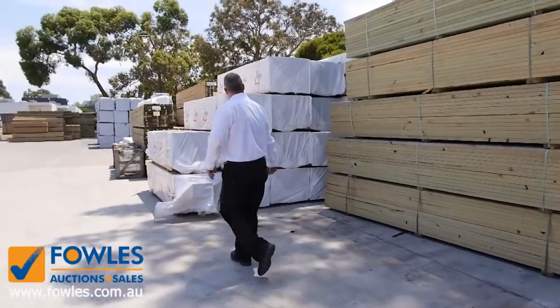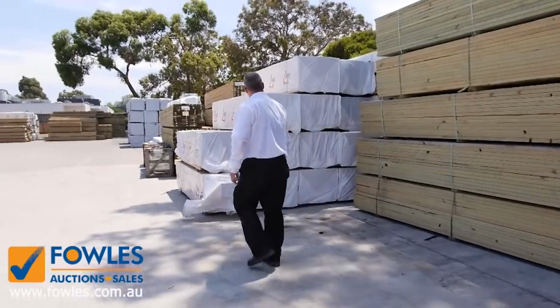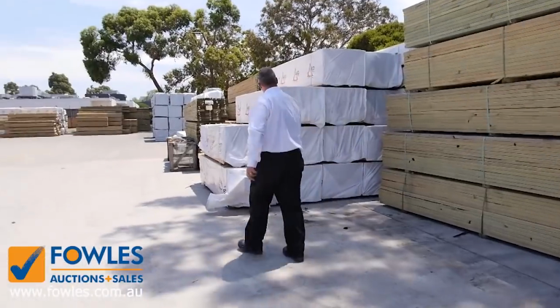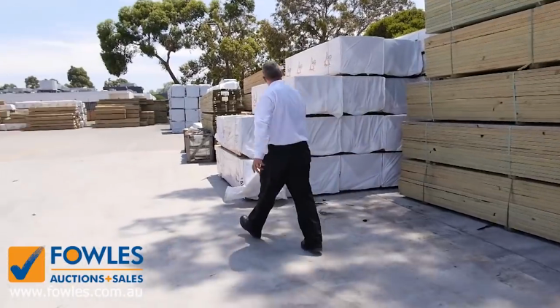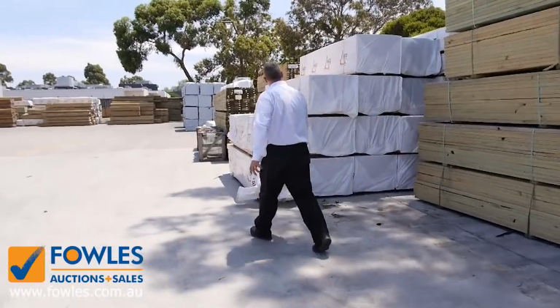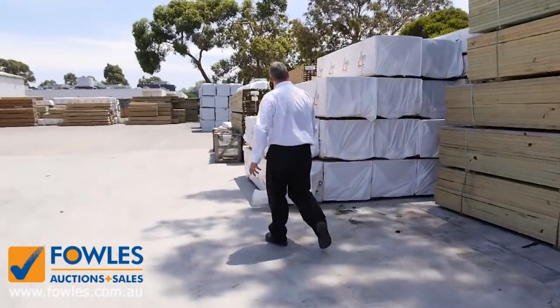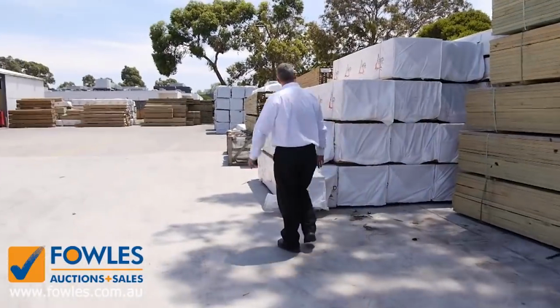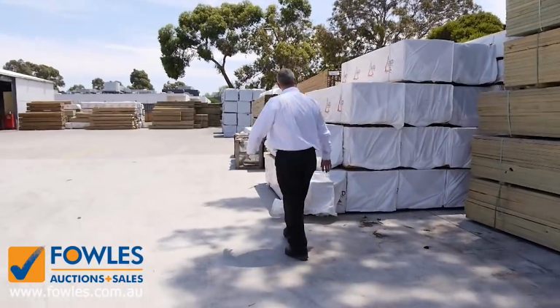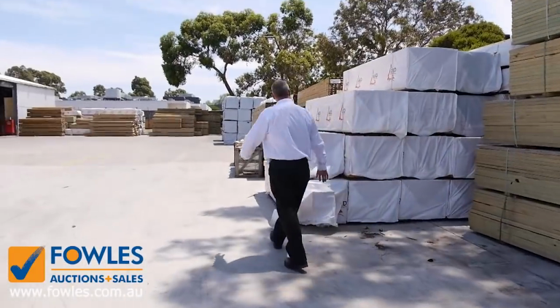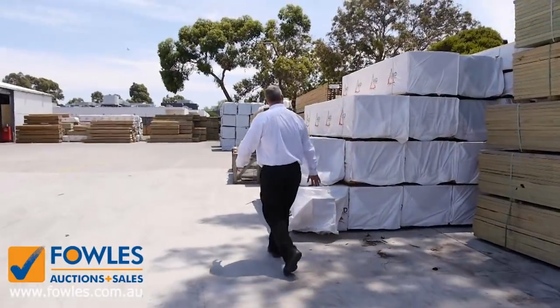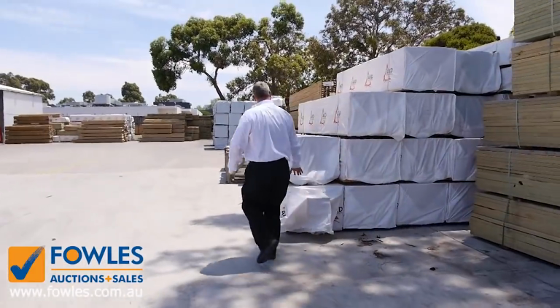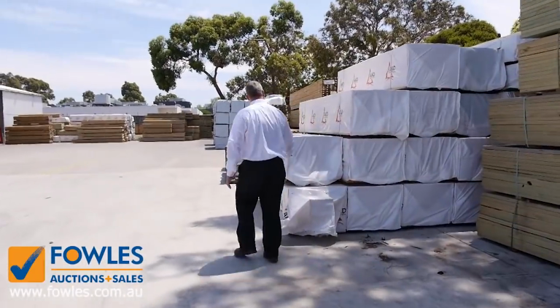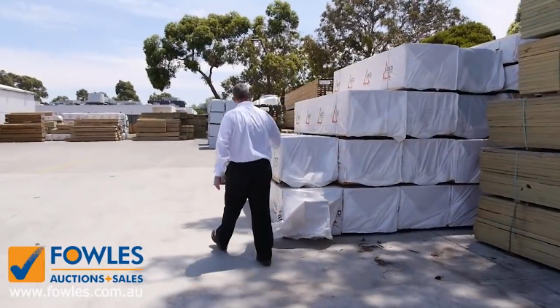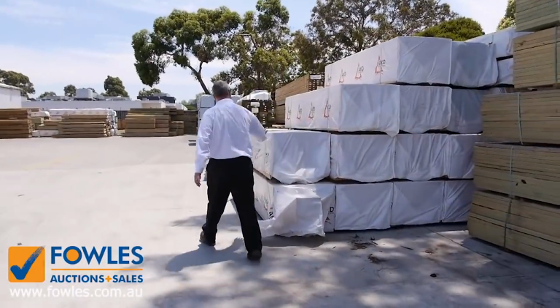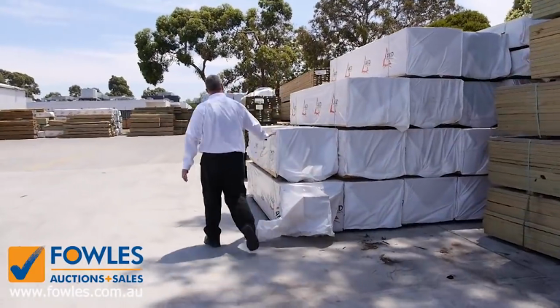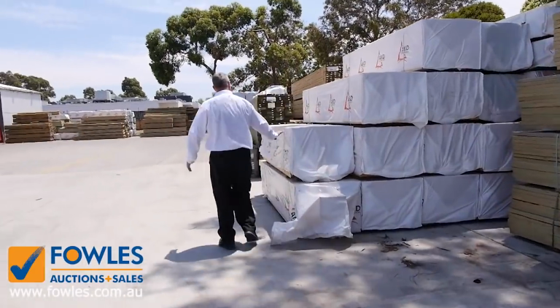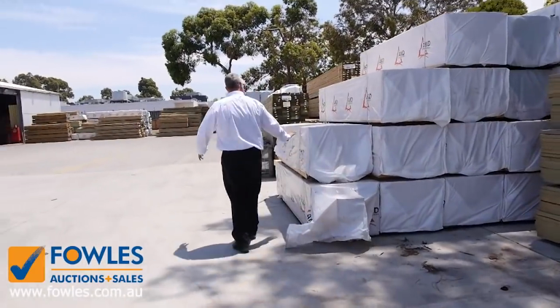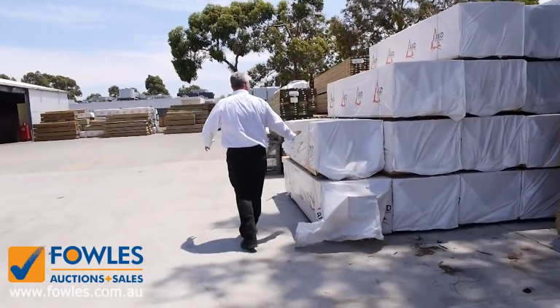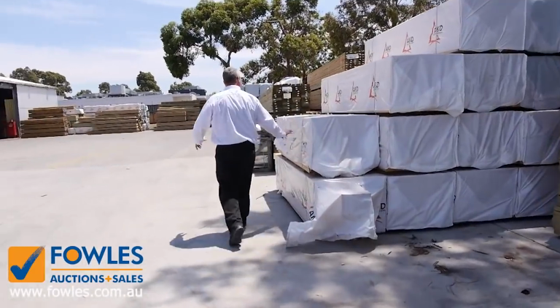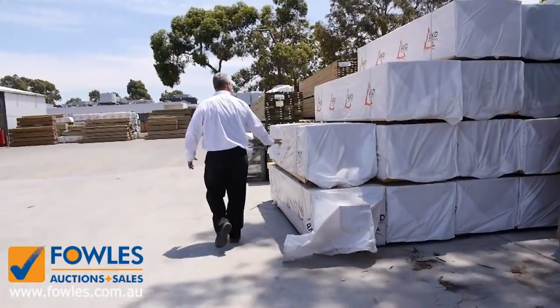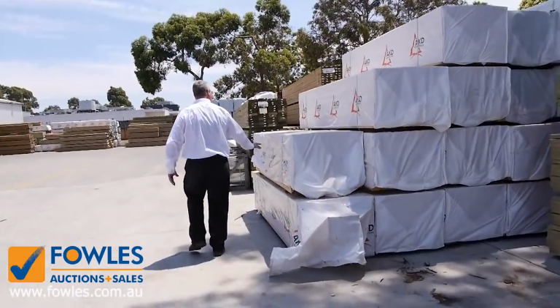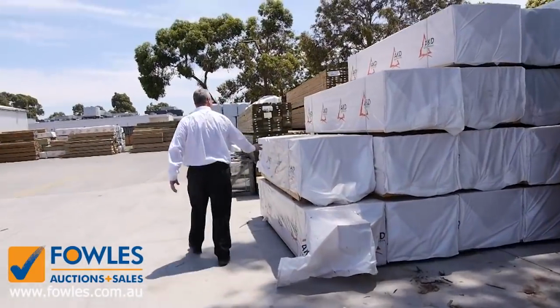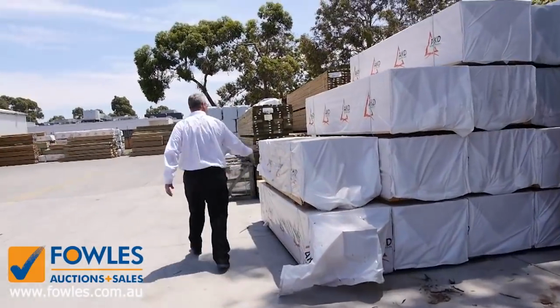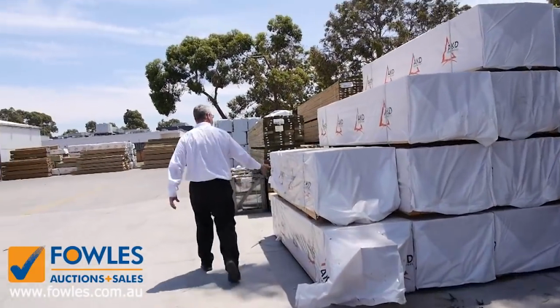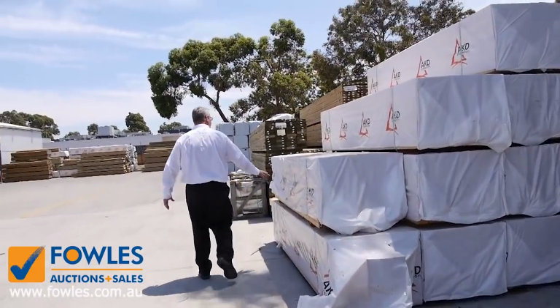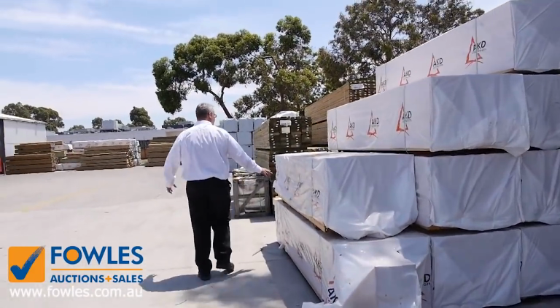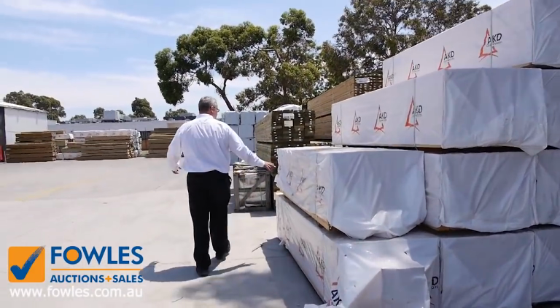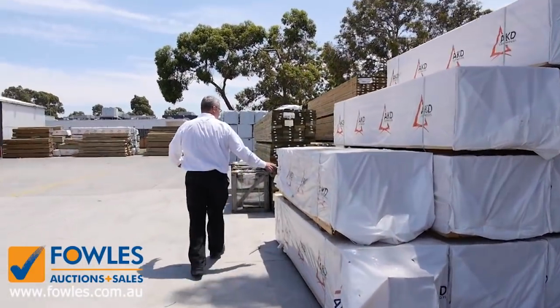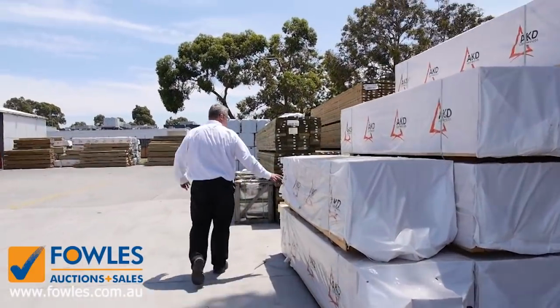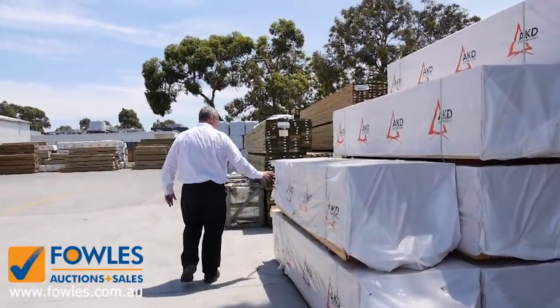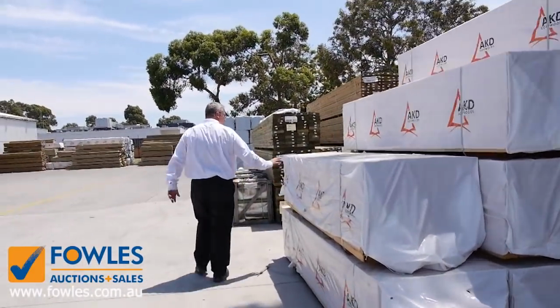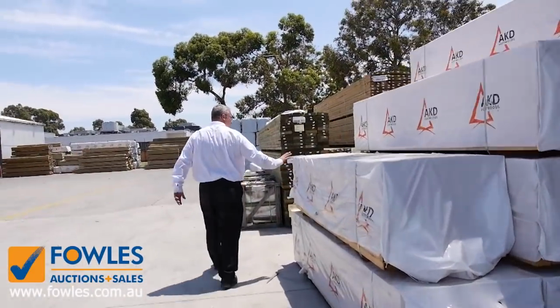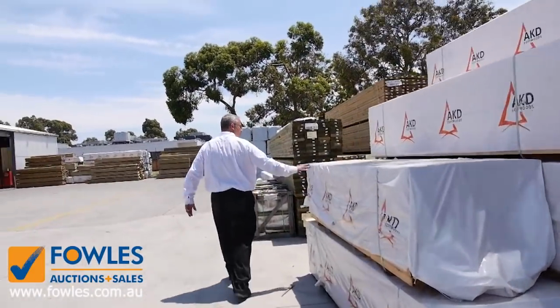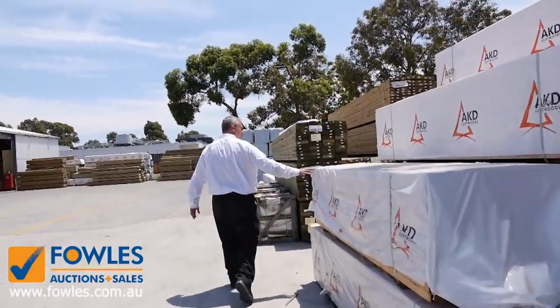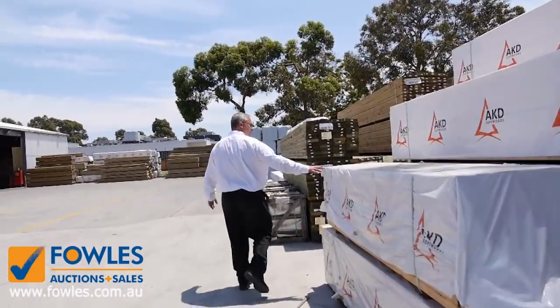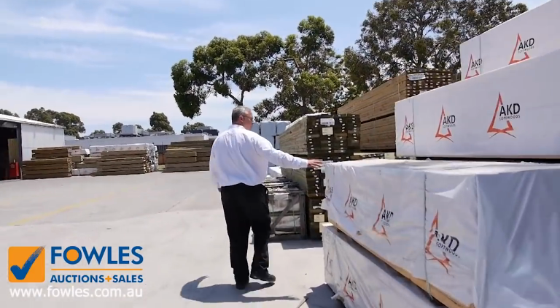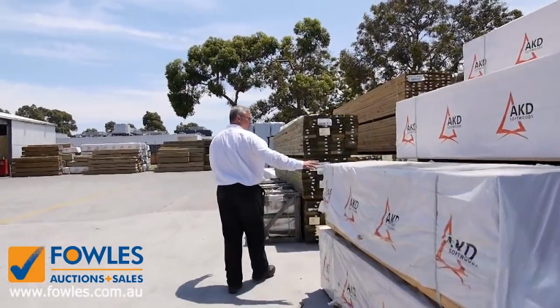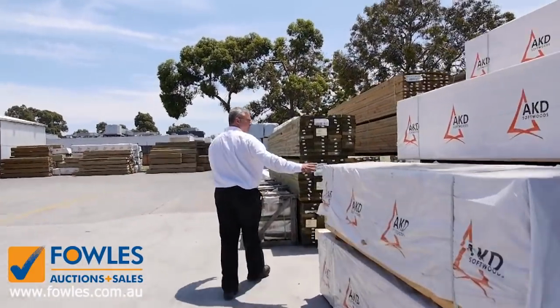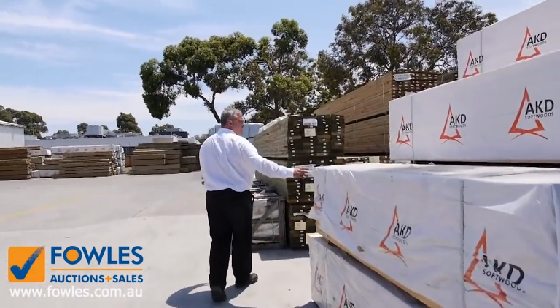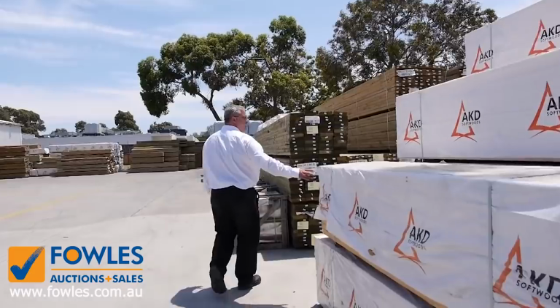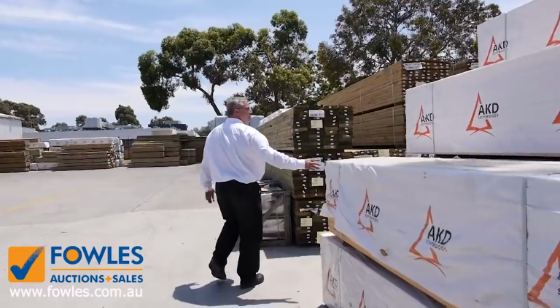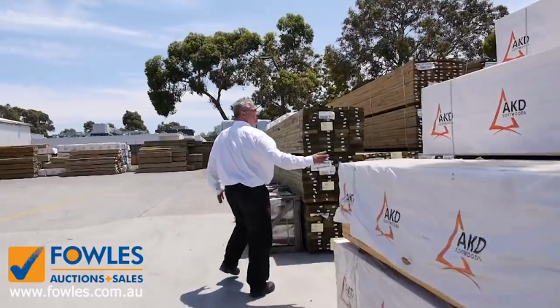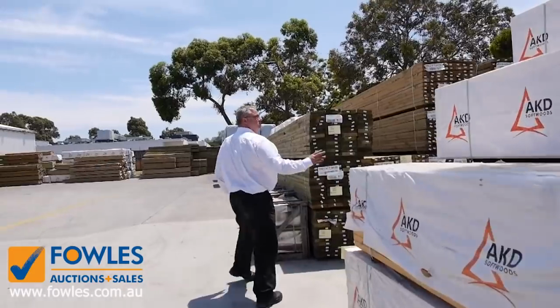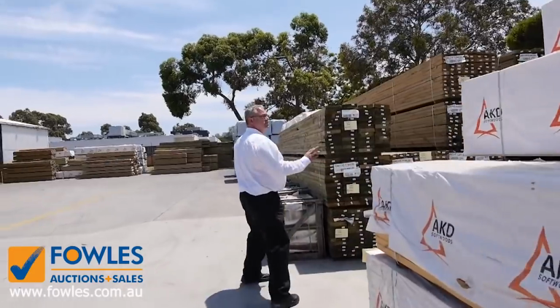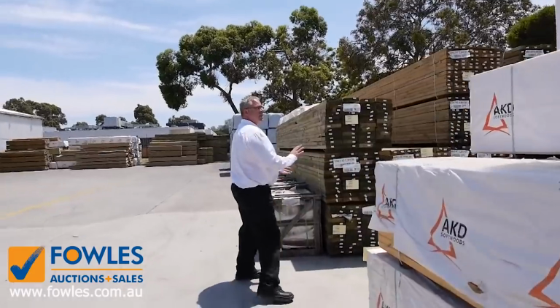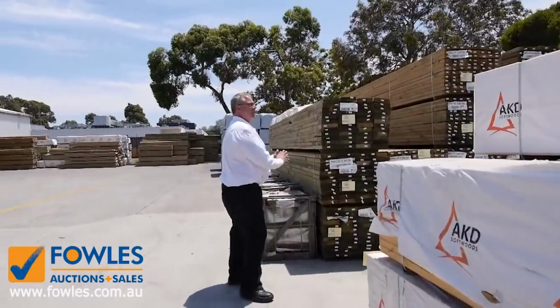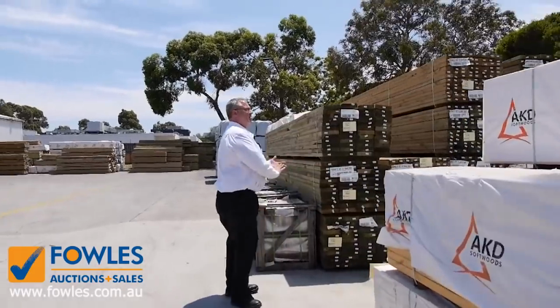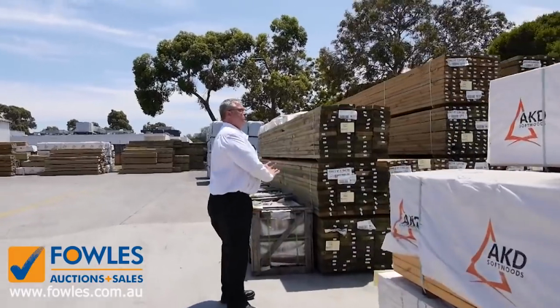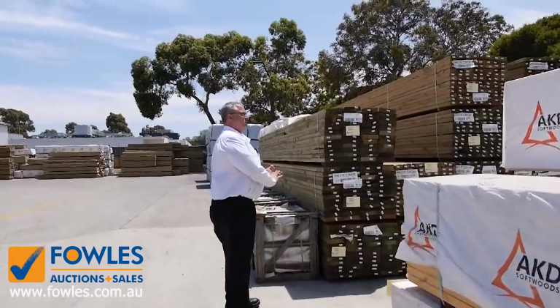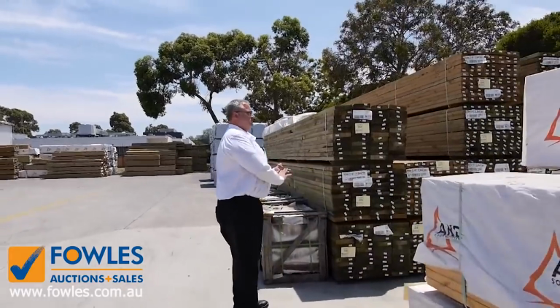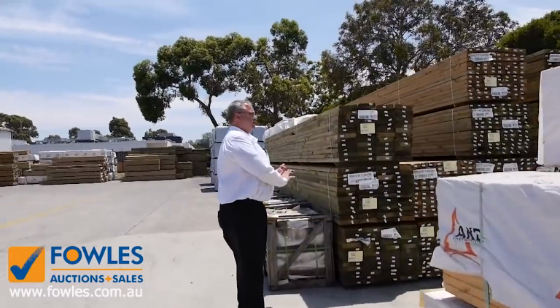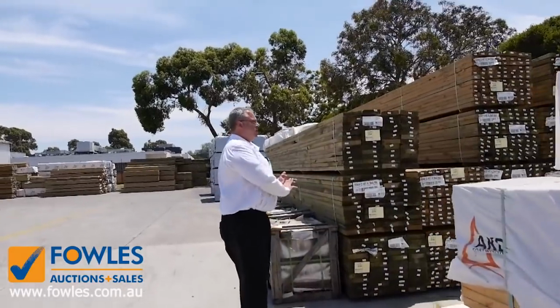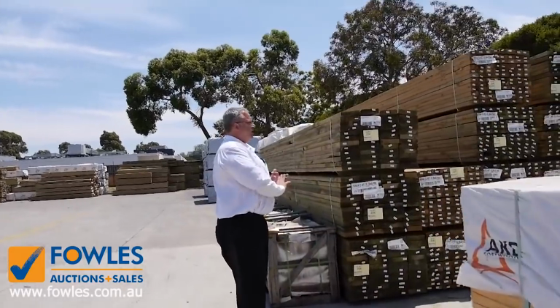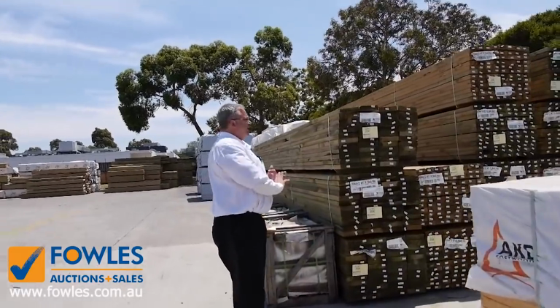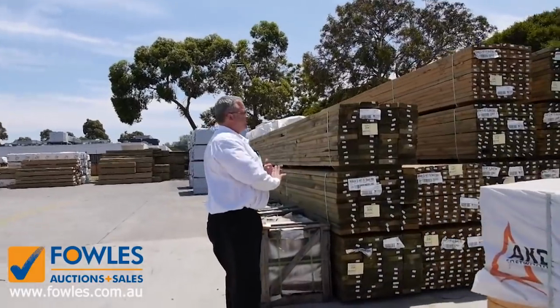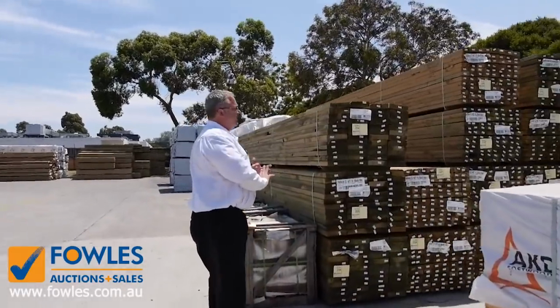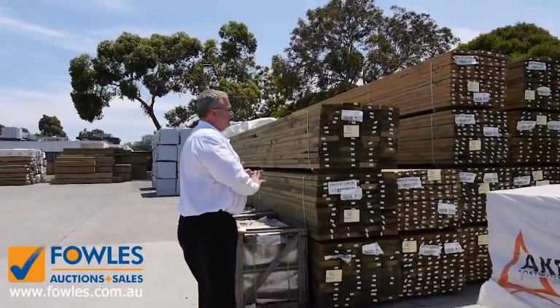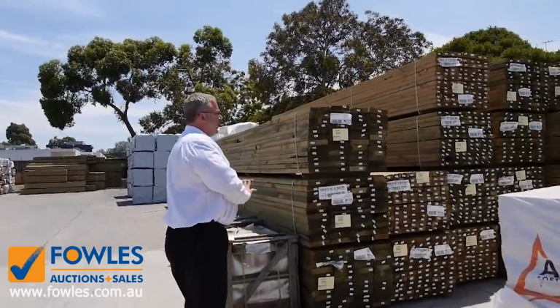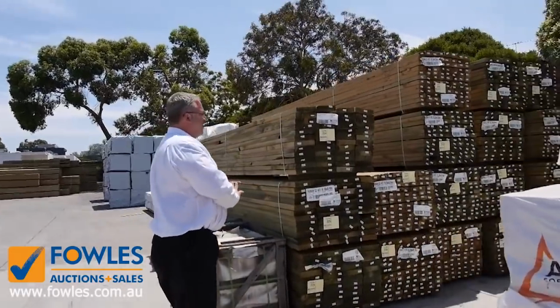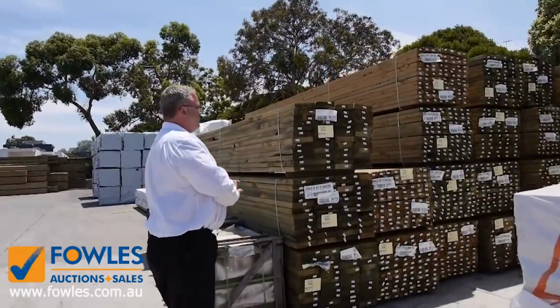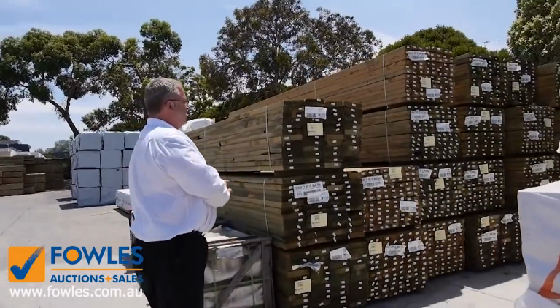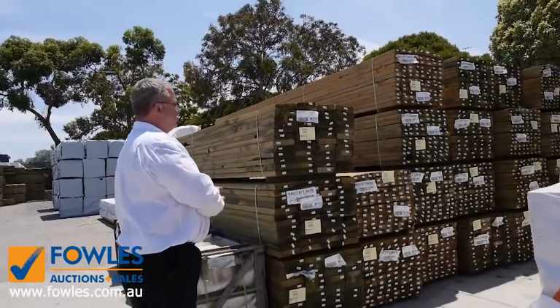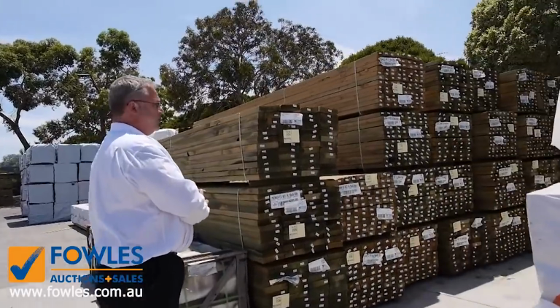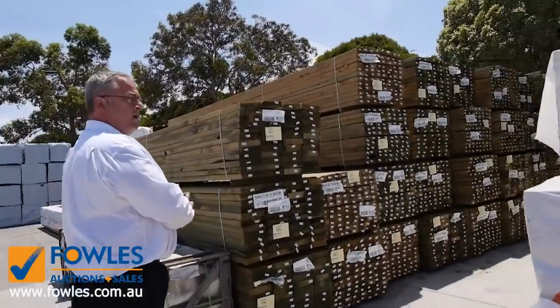Moving on, we've got some F5 structural pine 90 by 45. We've got some short lengths and some longer lengths a little bit later in the auction.